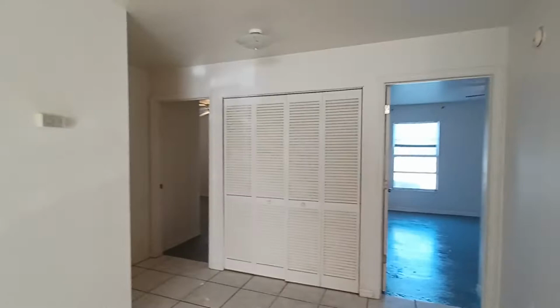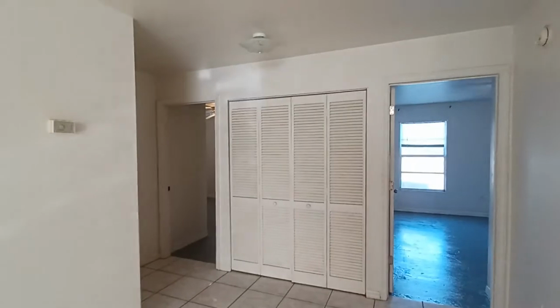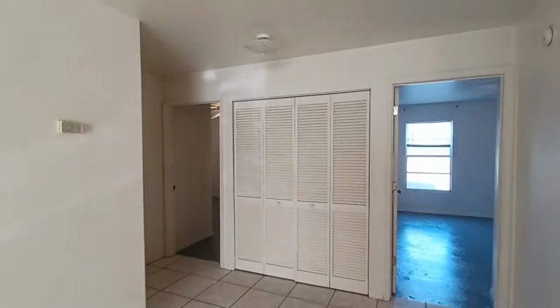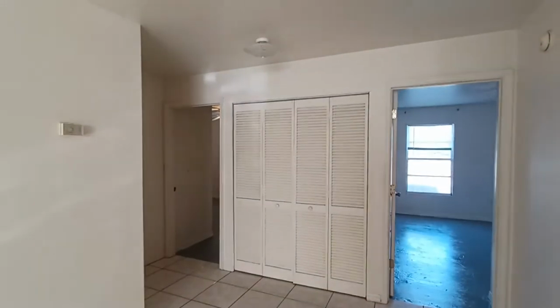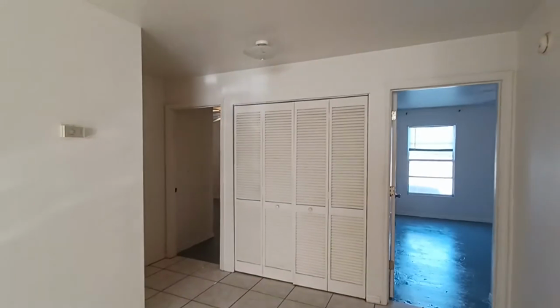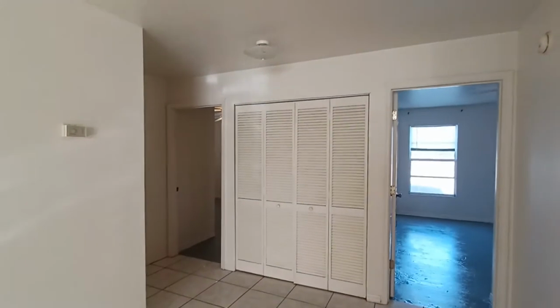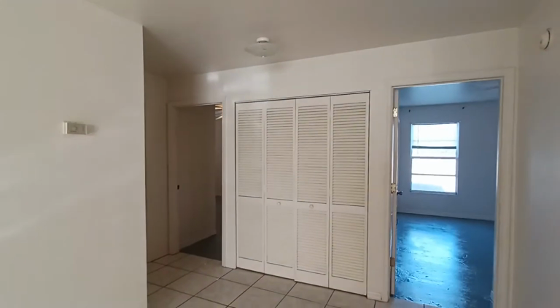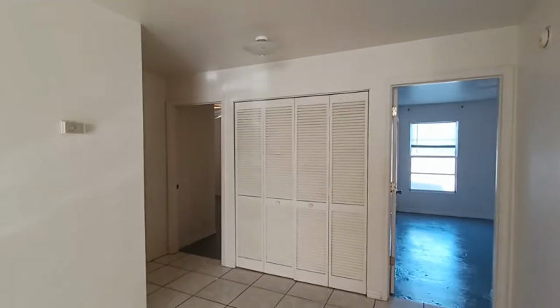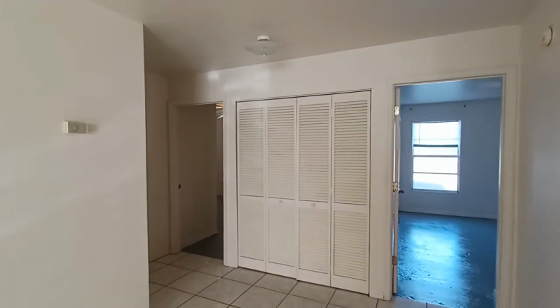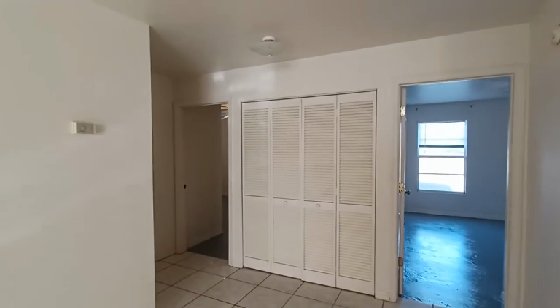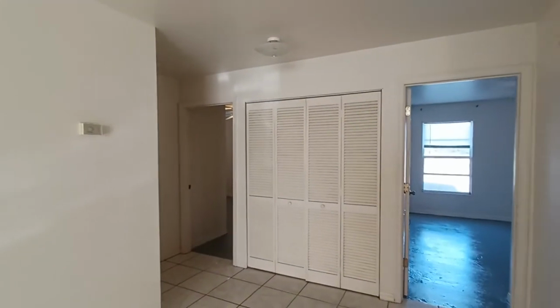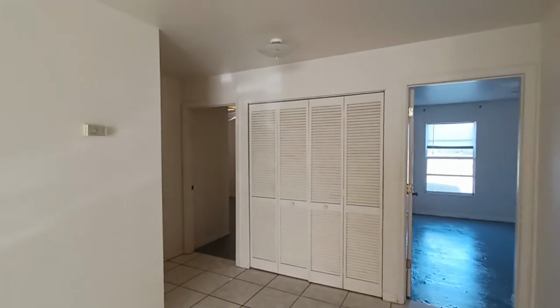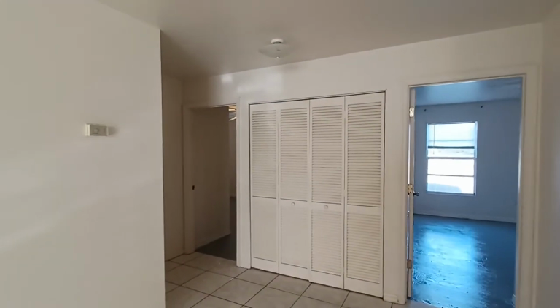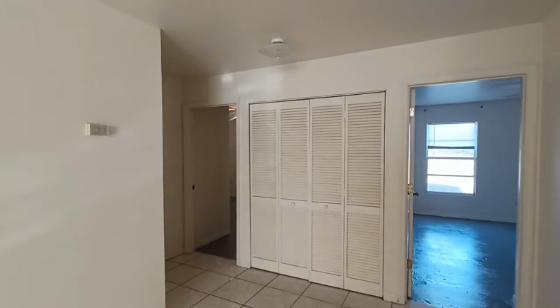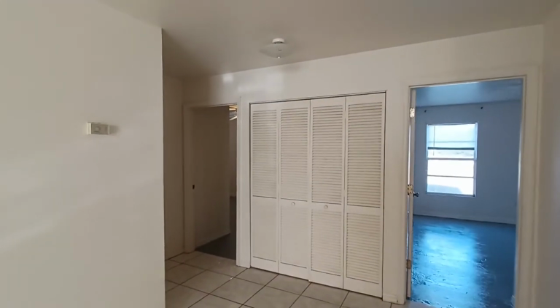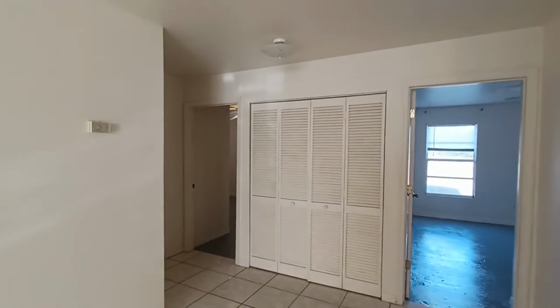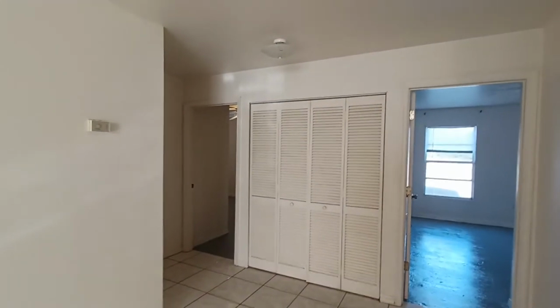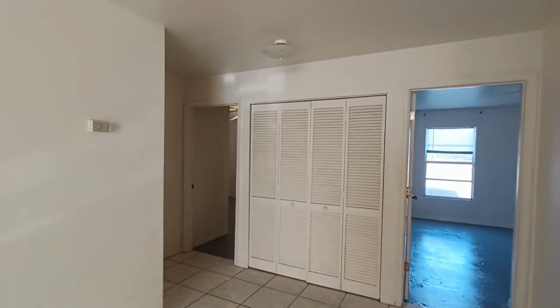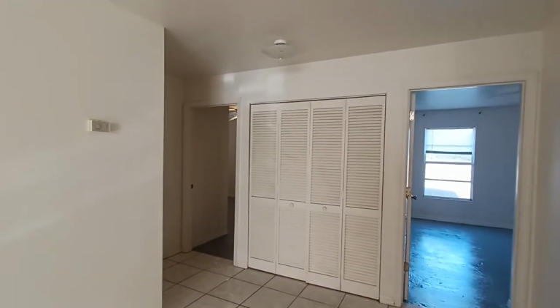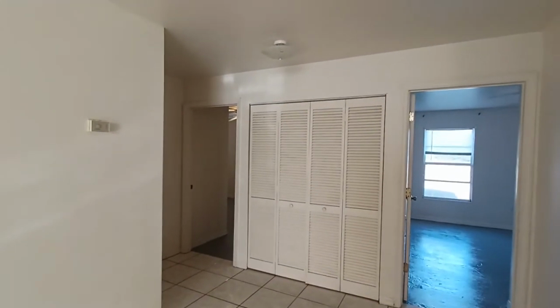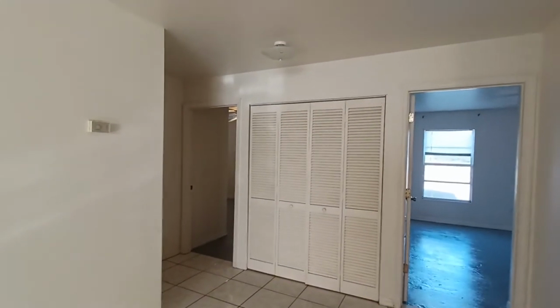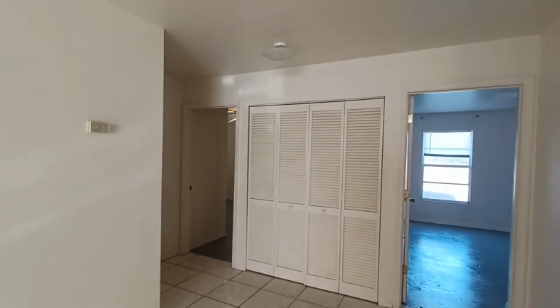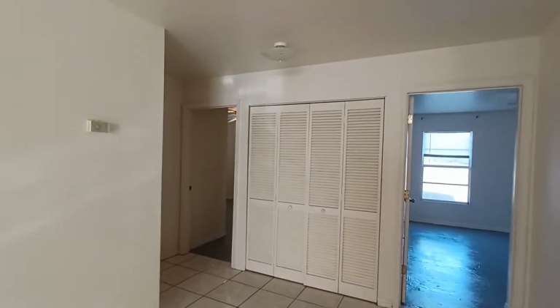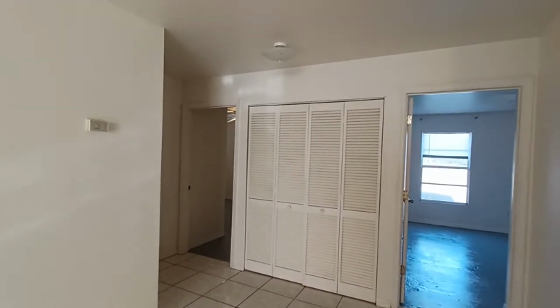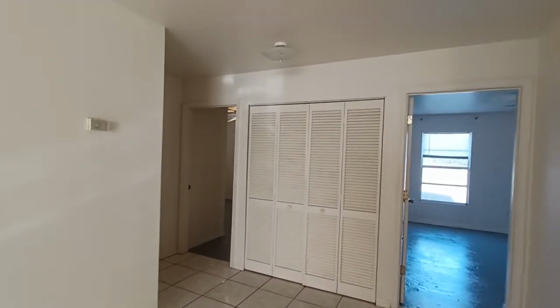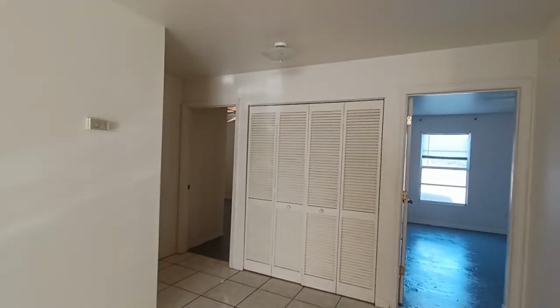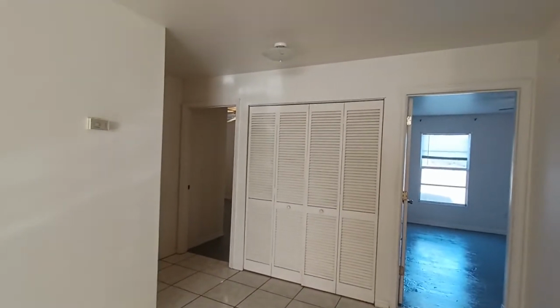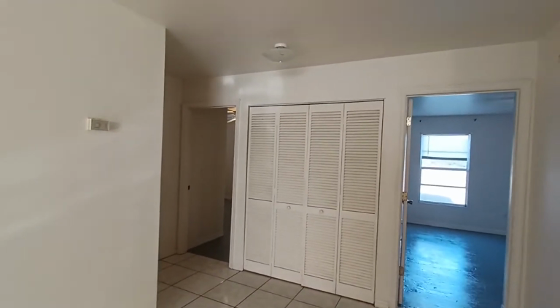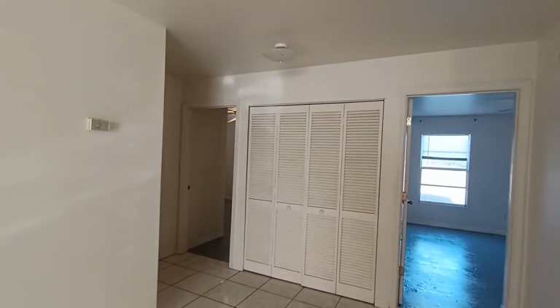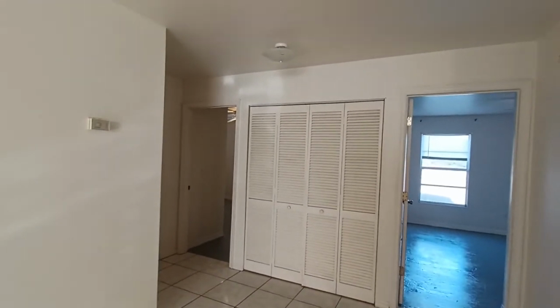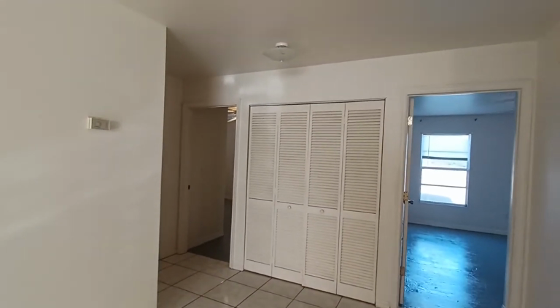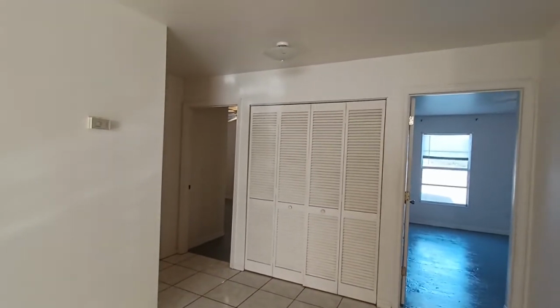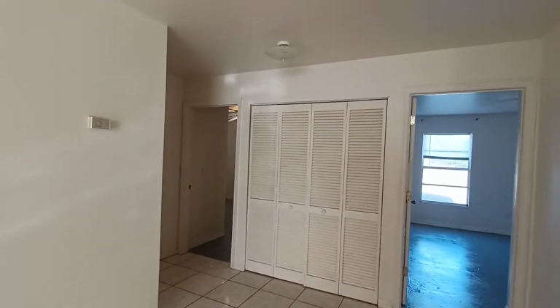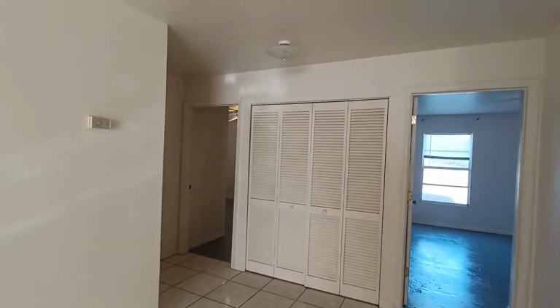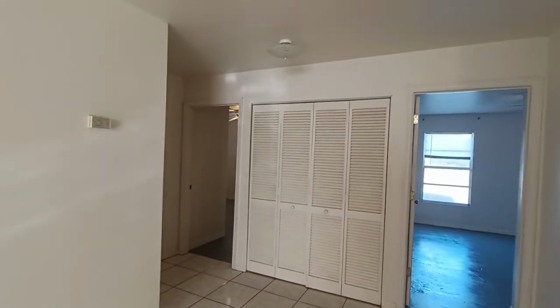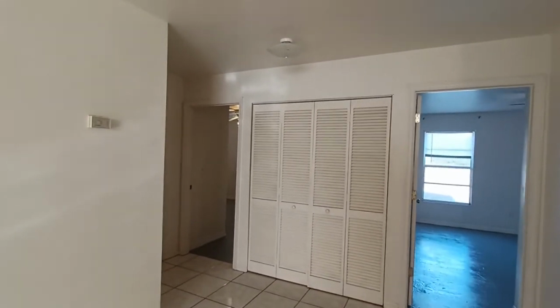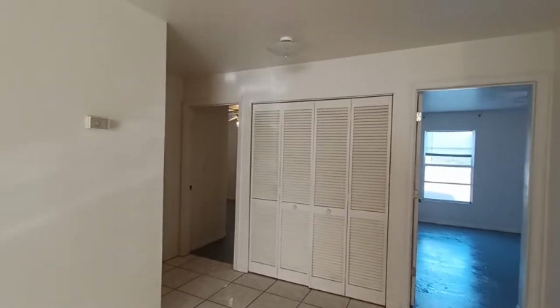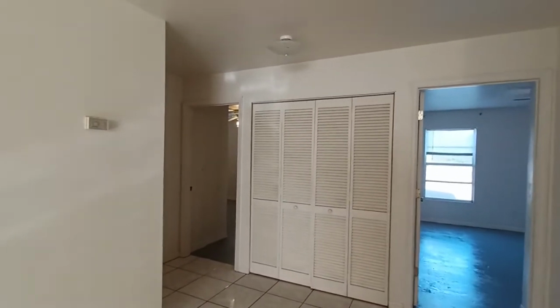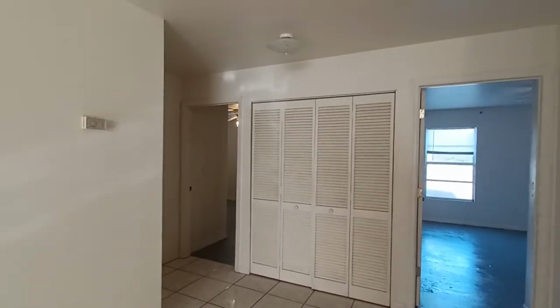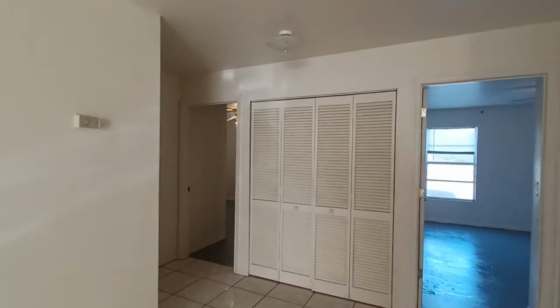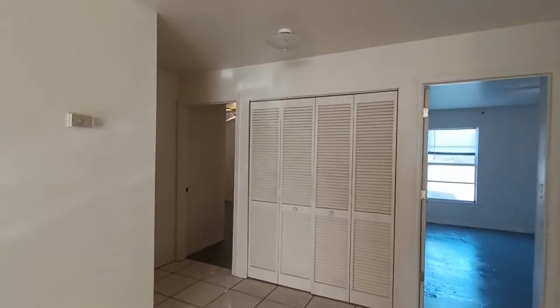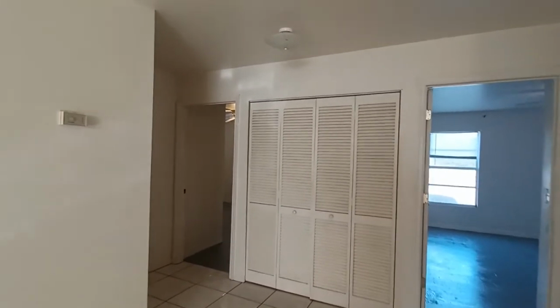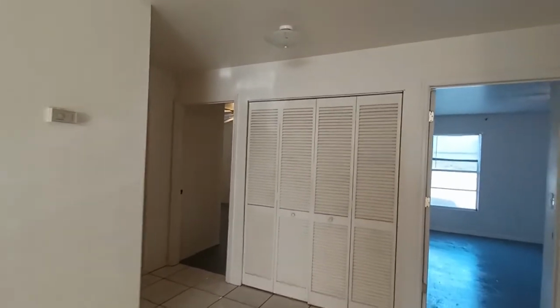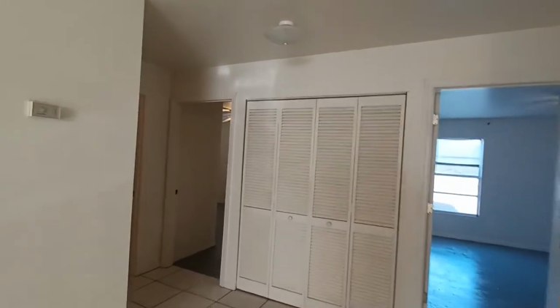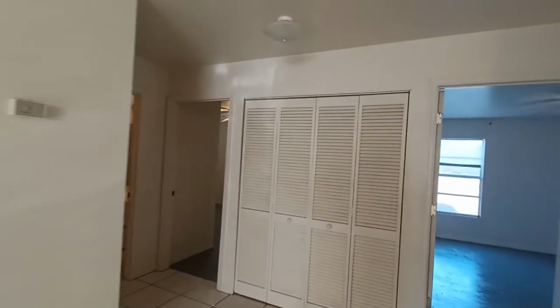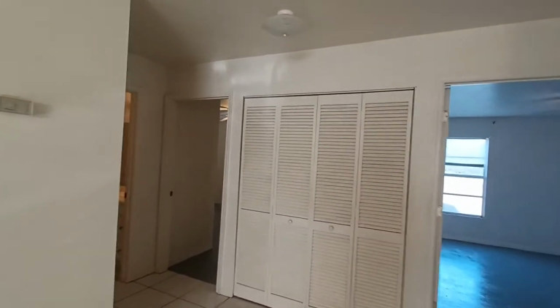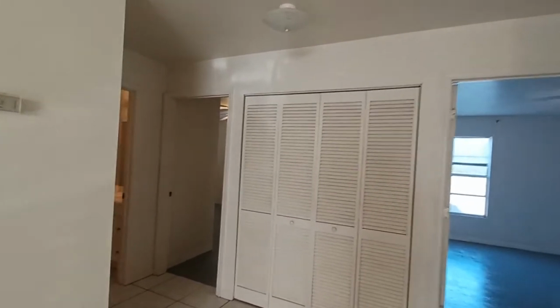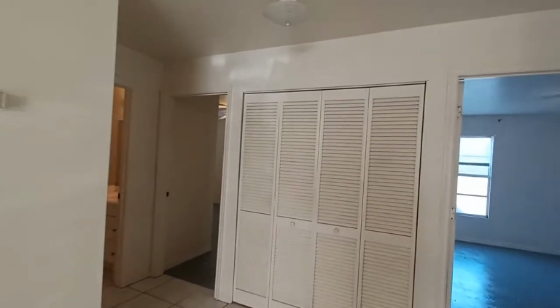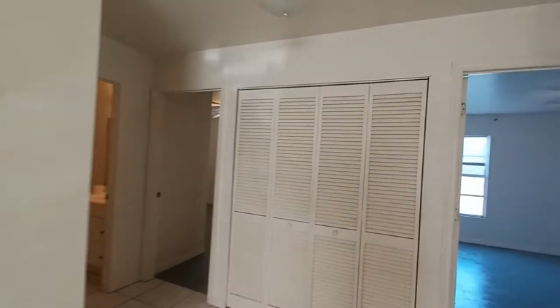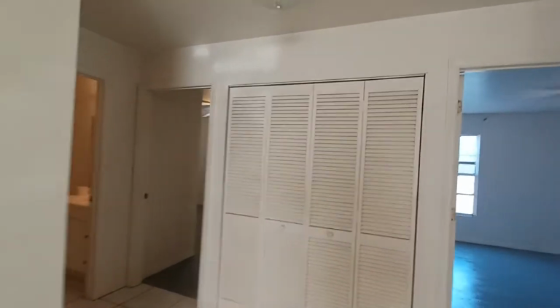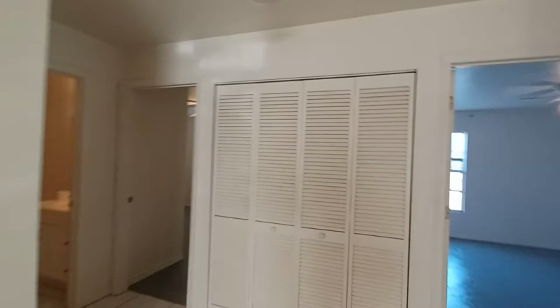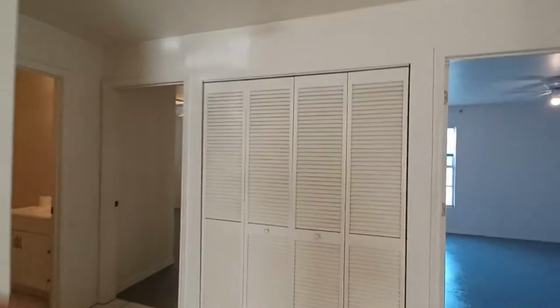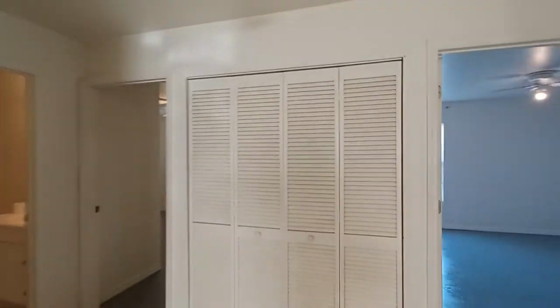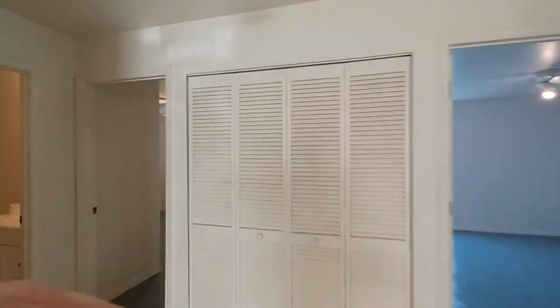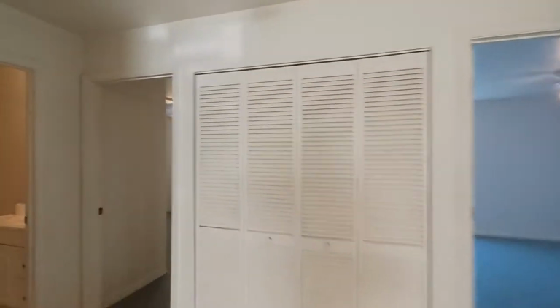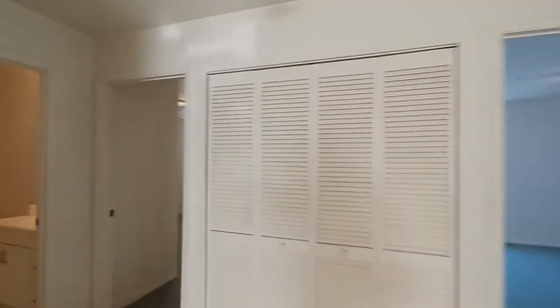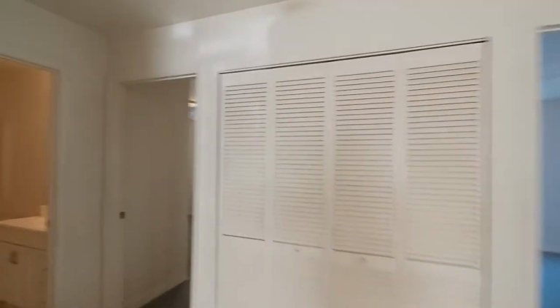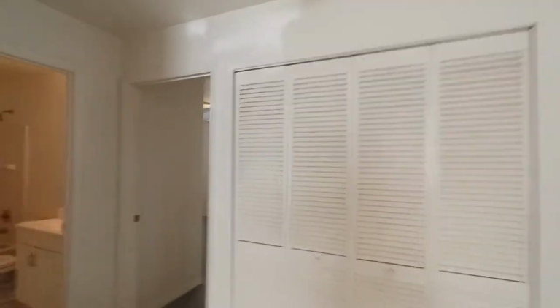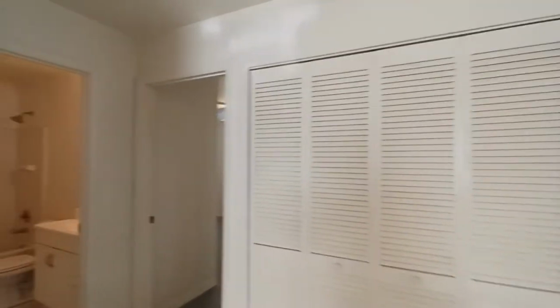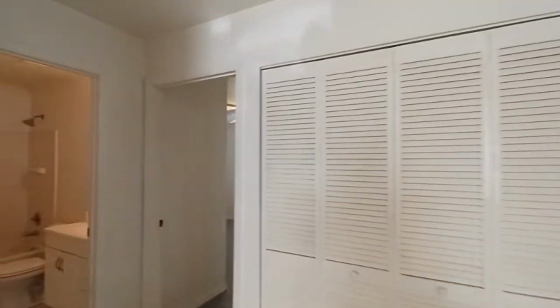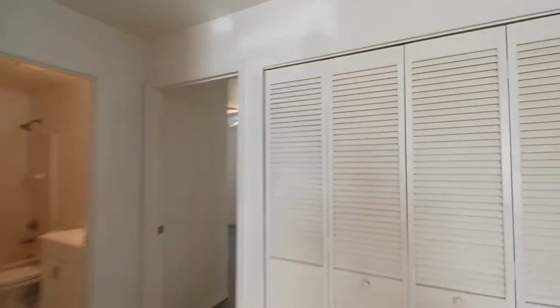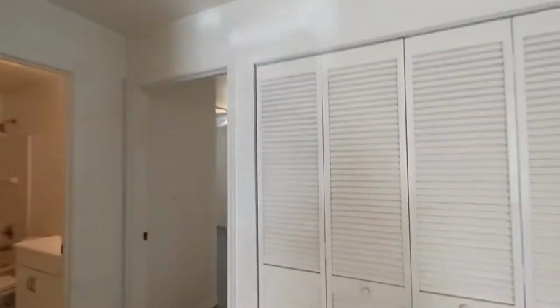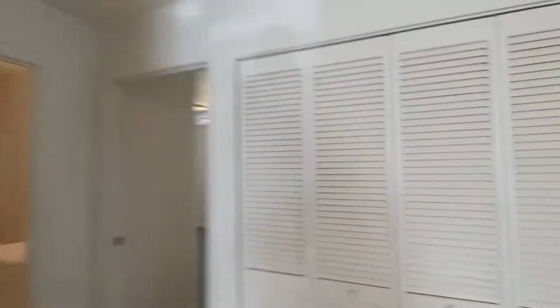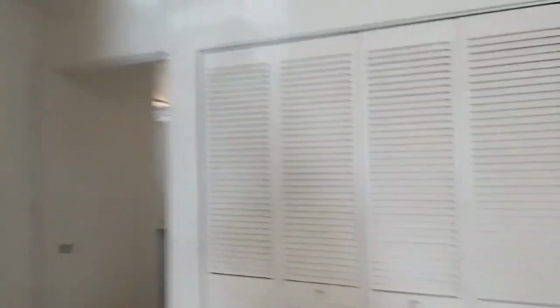In this closet, you have a little bit of storage, but it does house the inside part of the air conditioning unit.